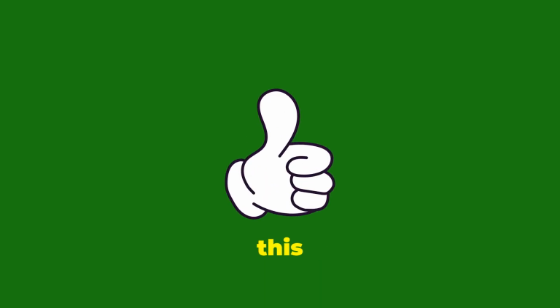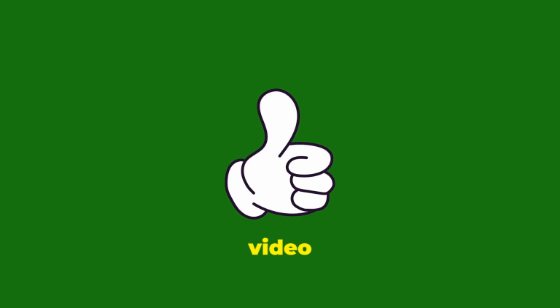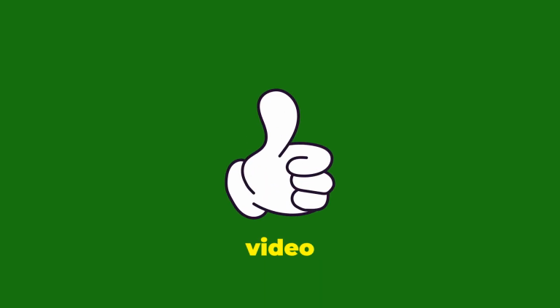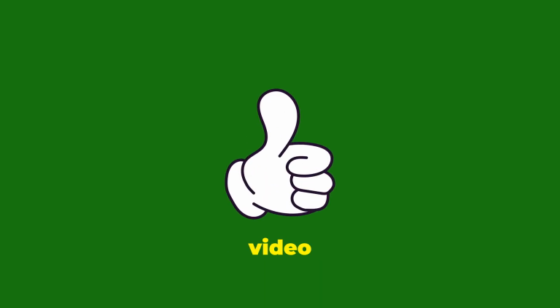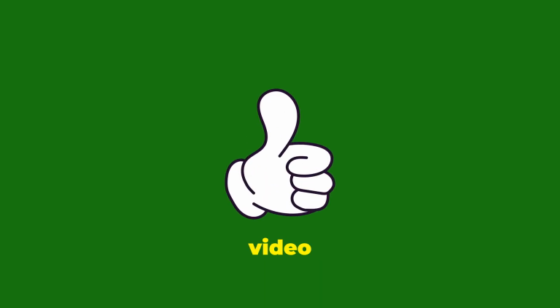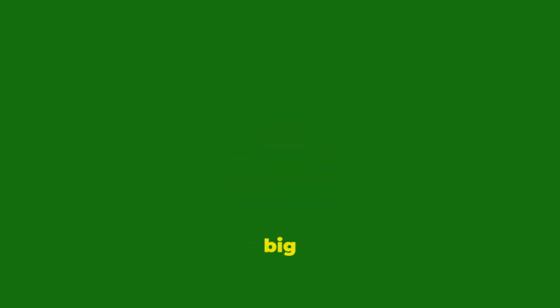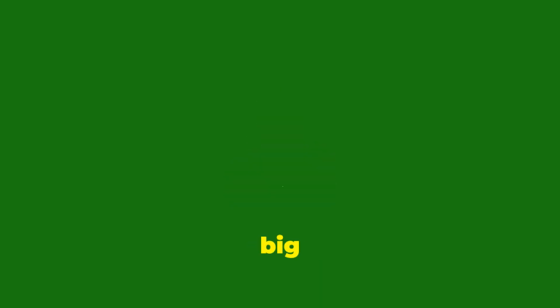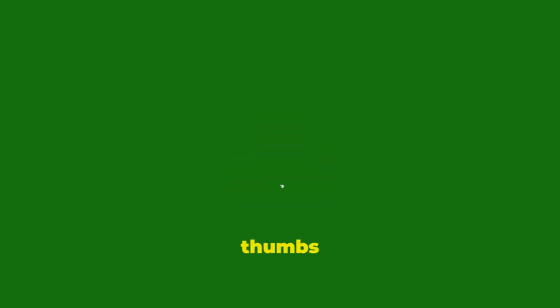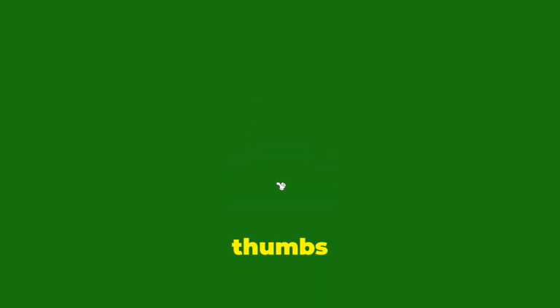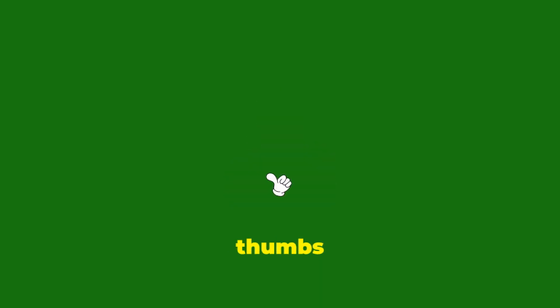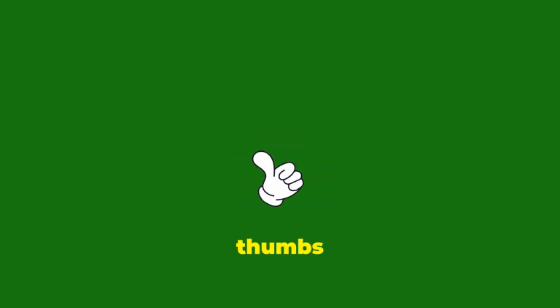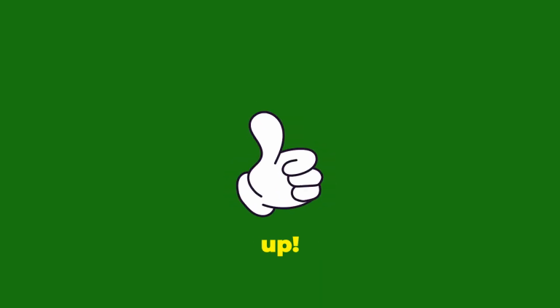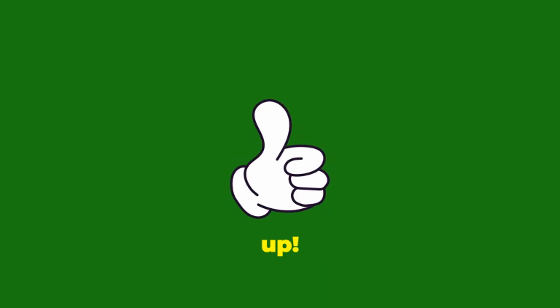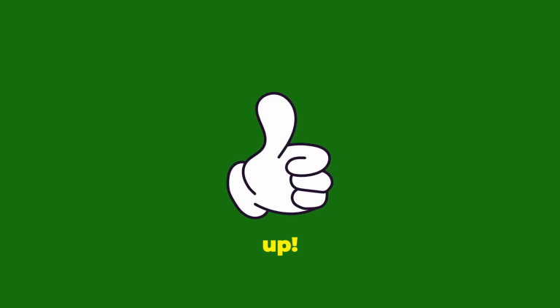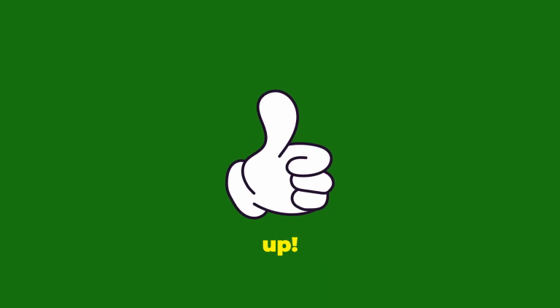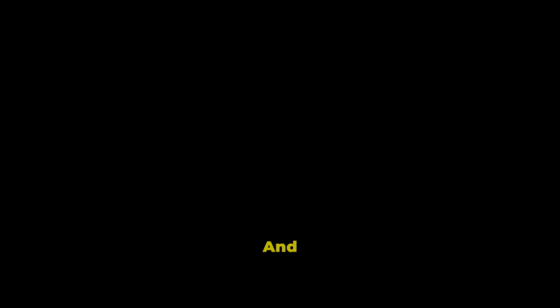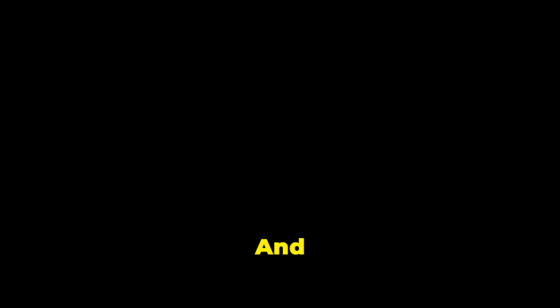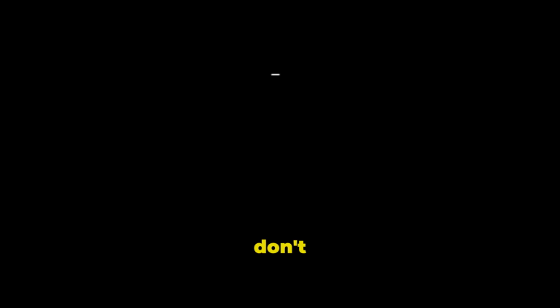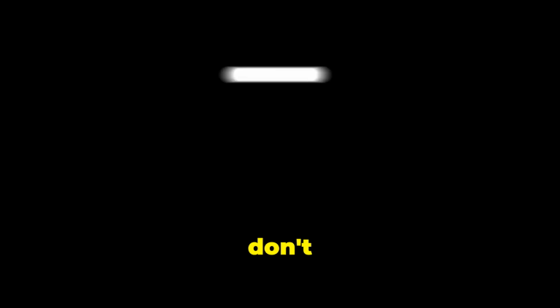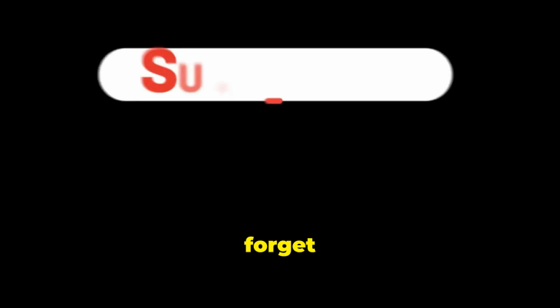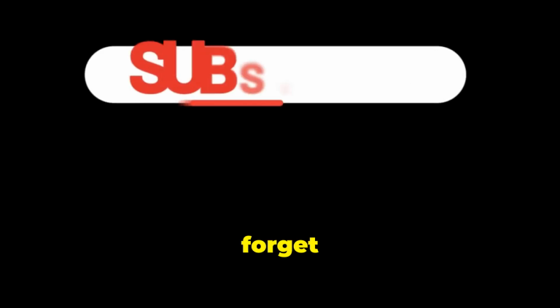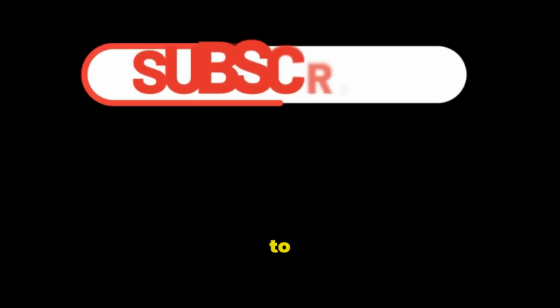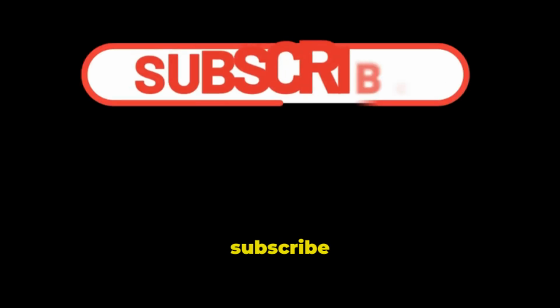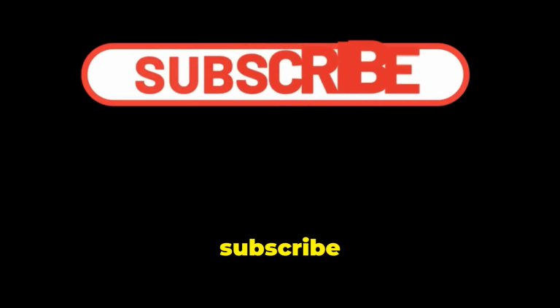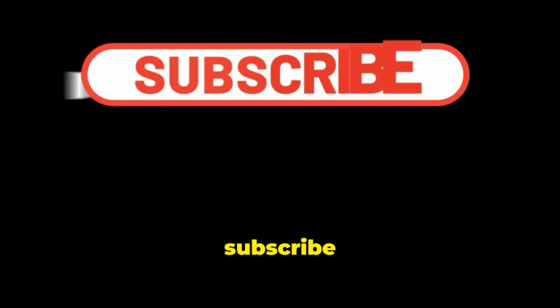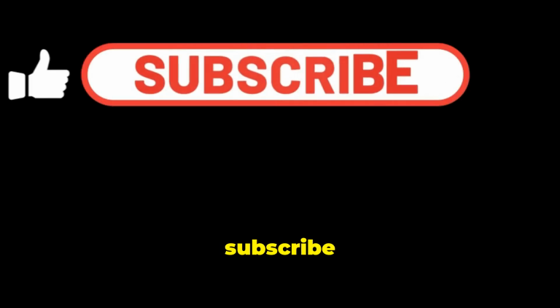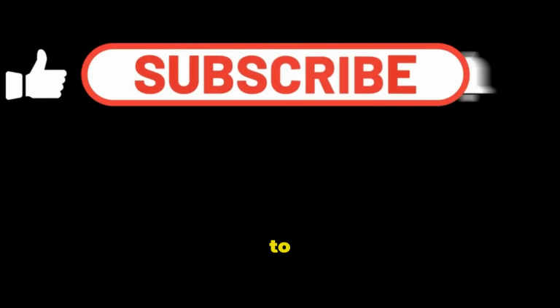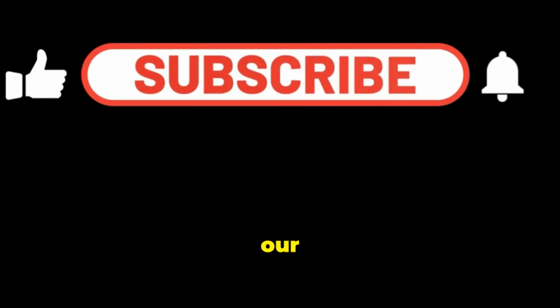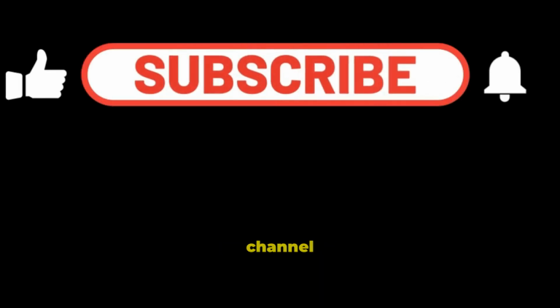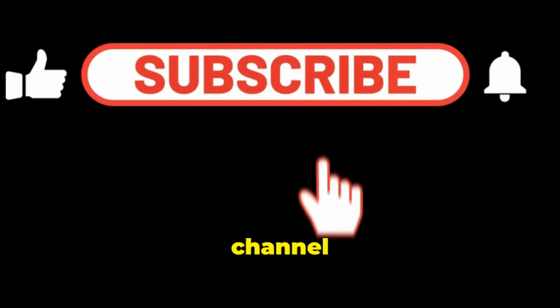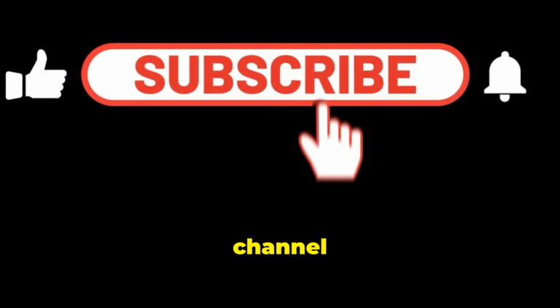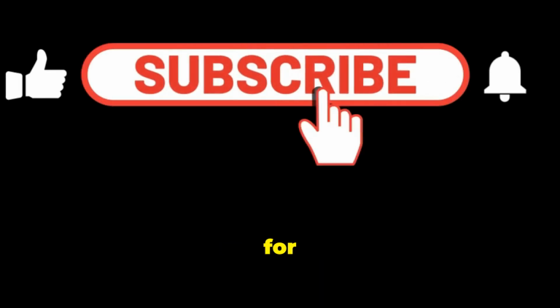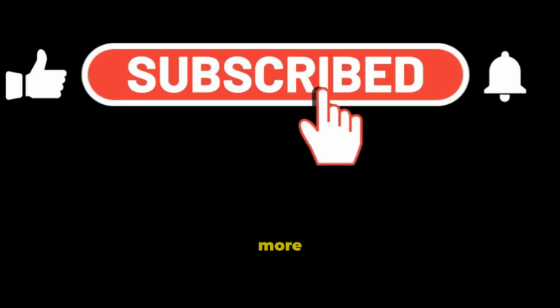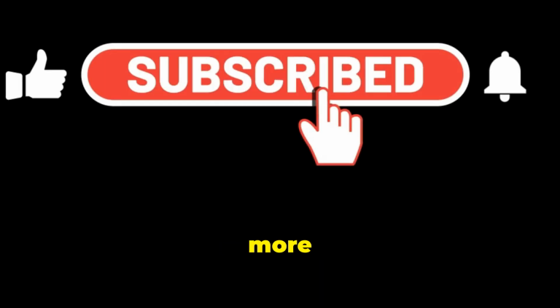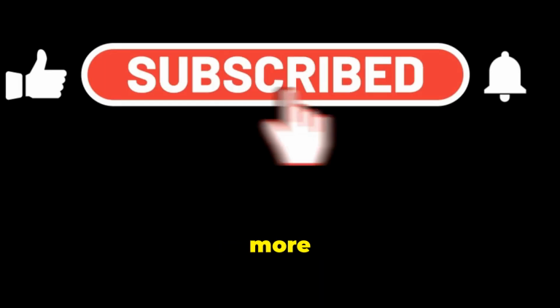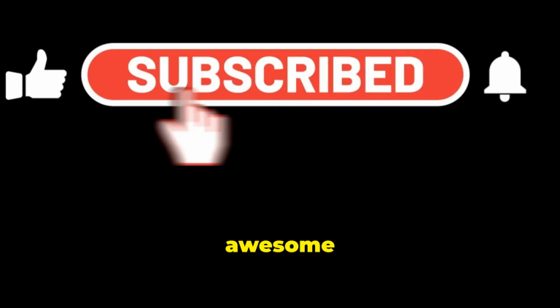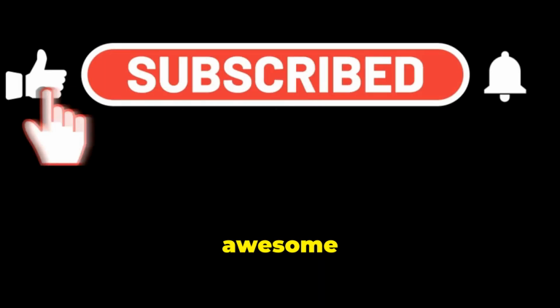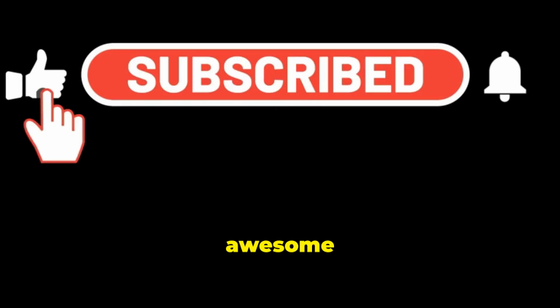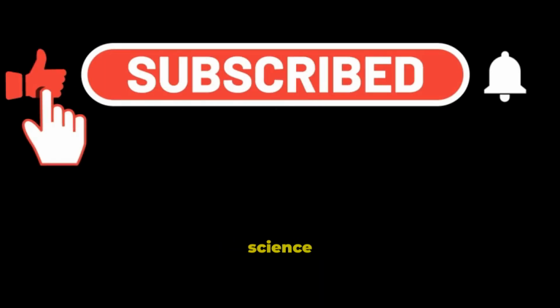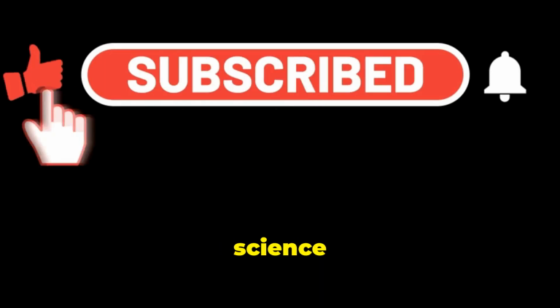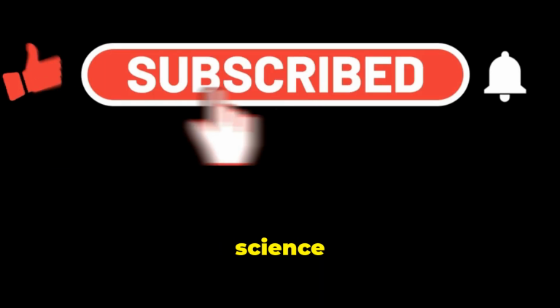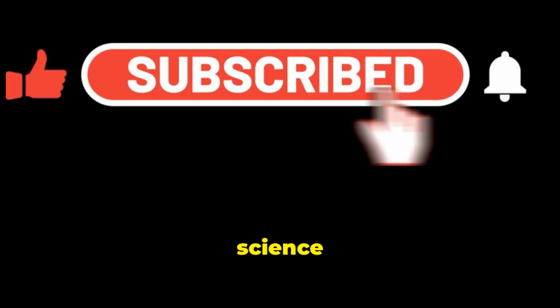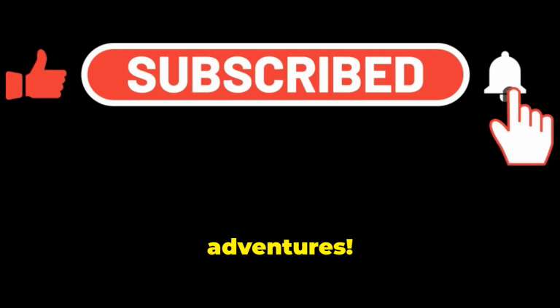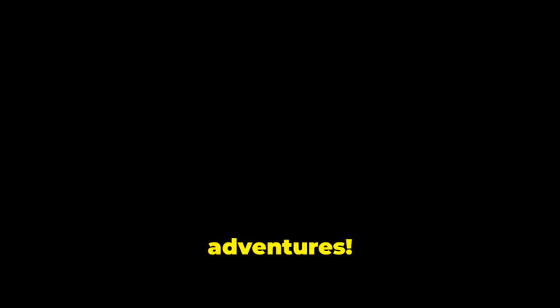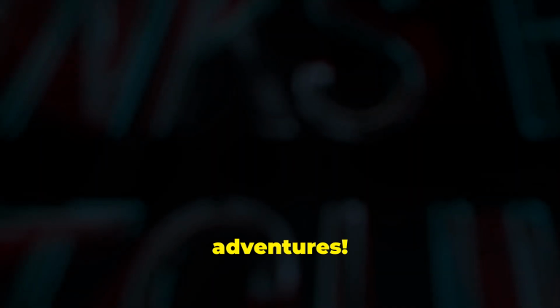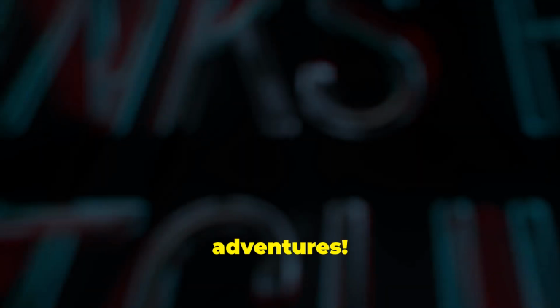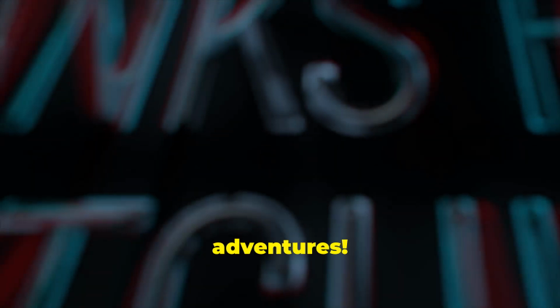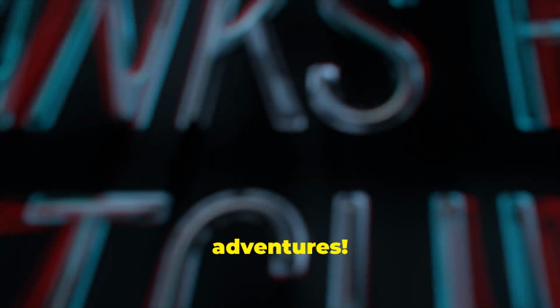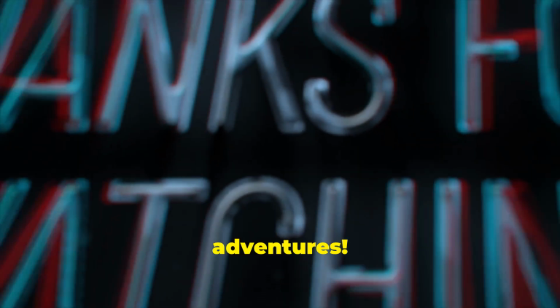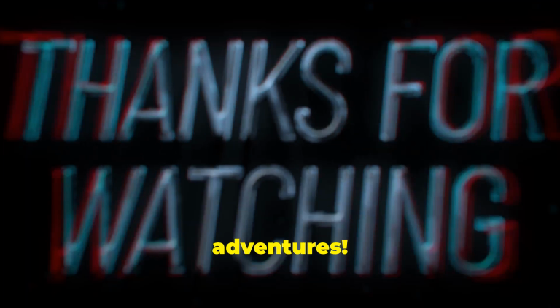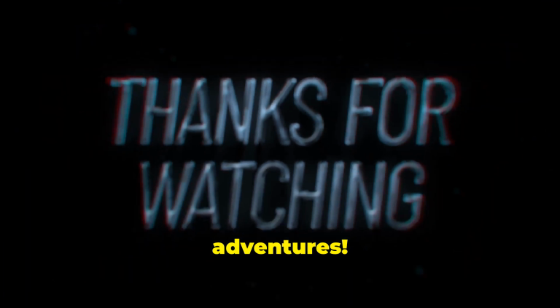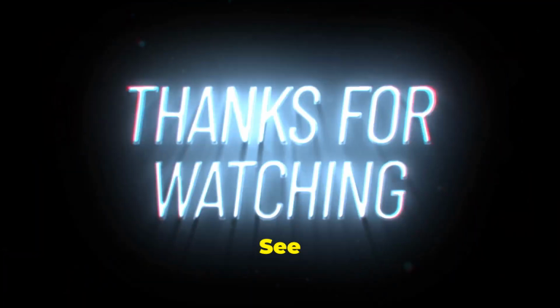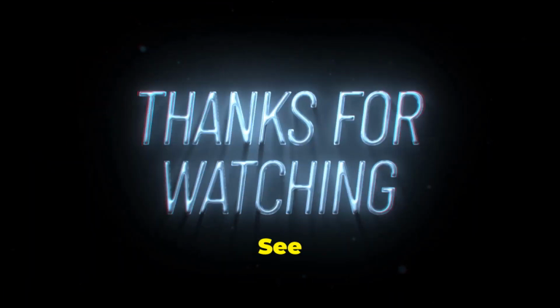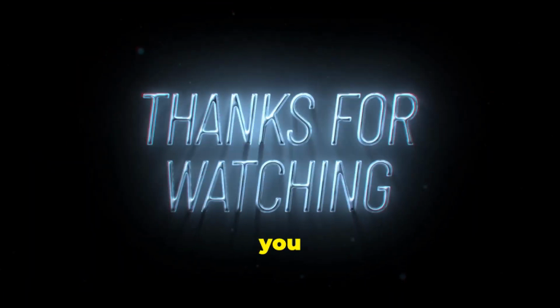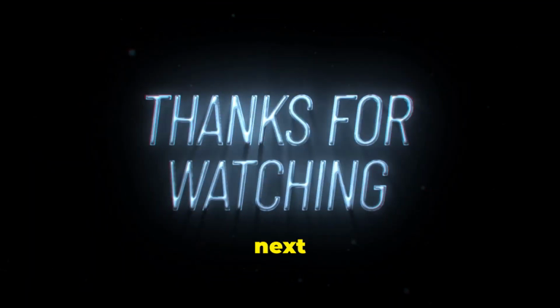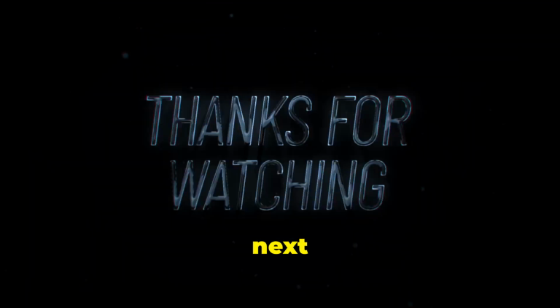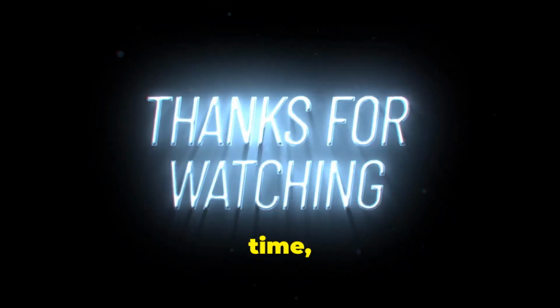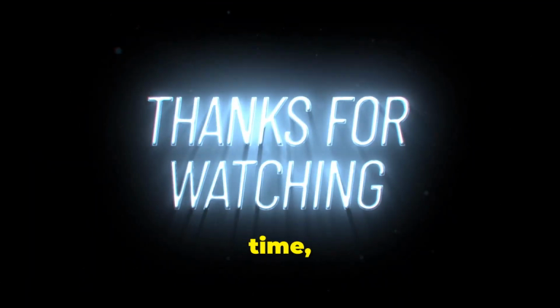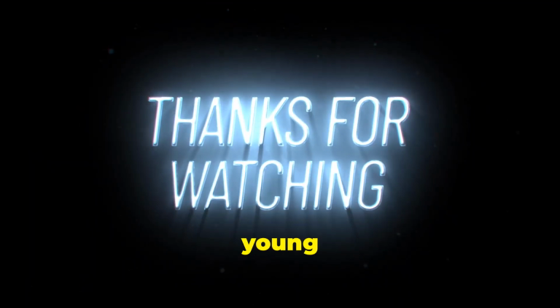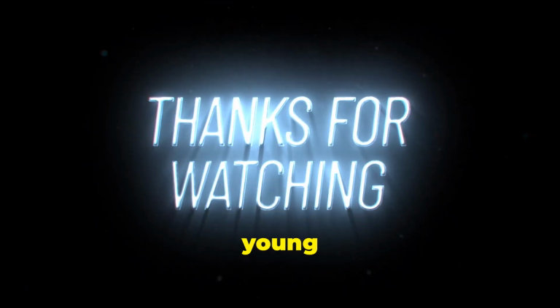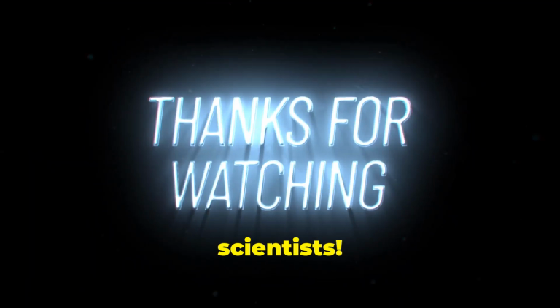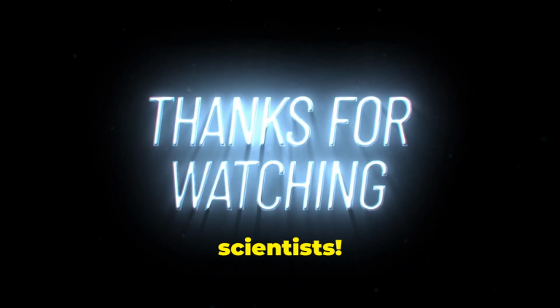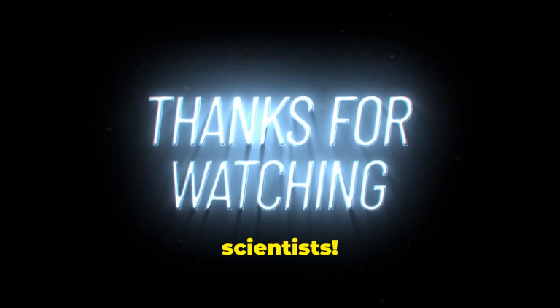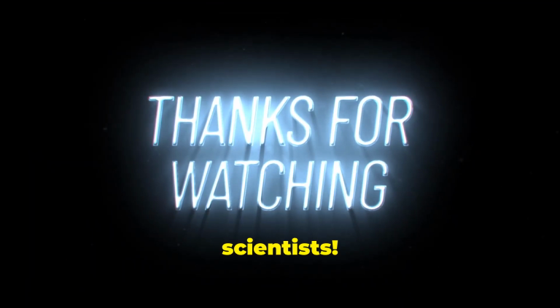Isn't your body amazing? If you loved learning about the digestive system, give this video a big thumbs up and don't forget to subscribe to our channel for more awesome science adventures. See you next time, young scientists!